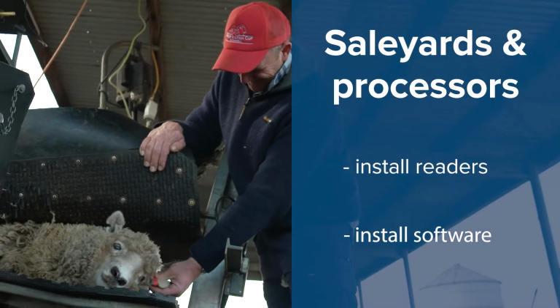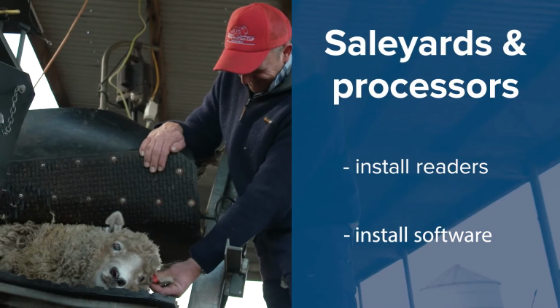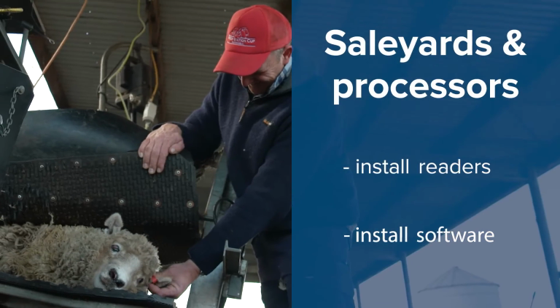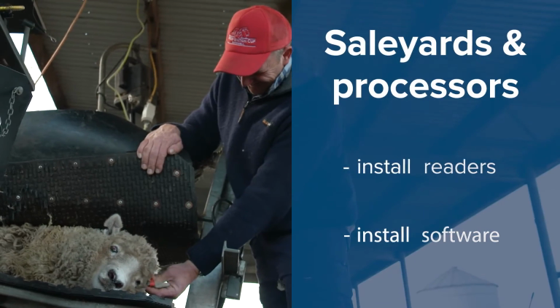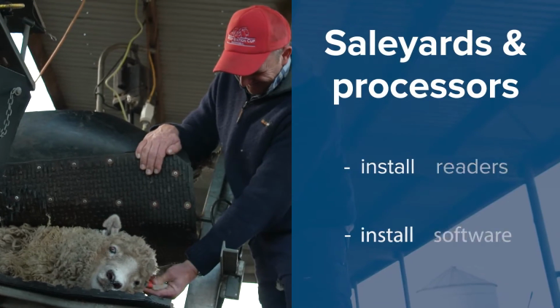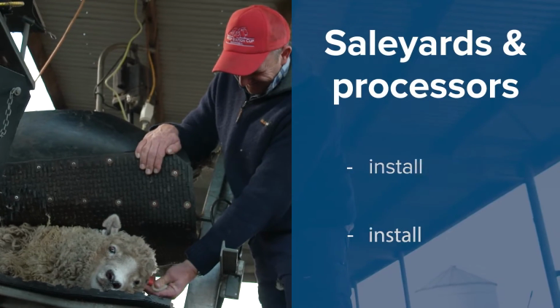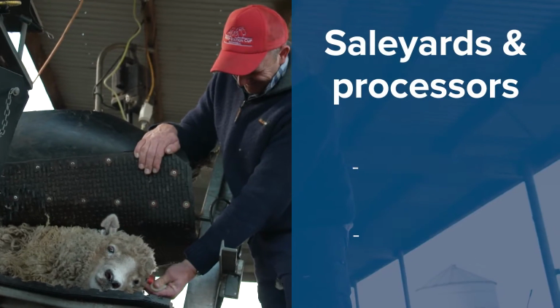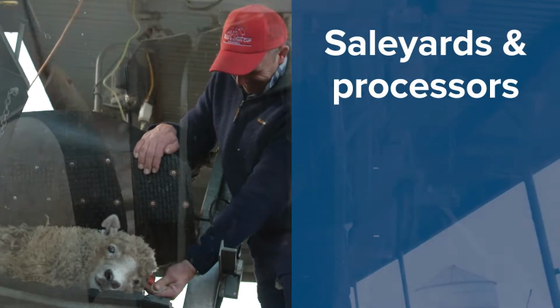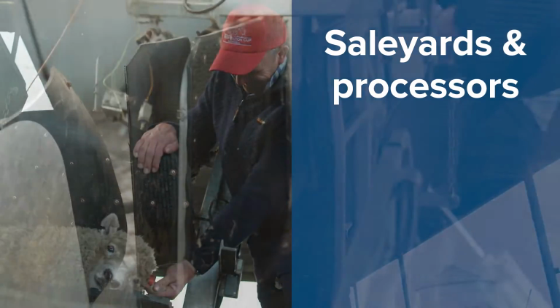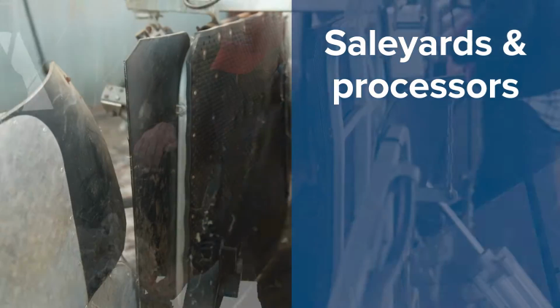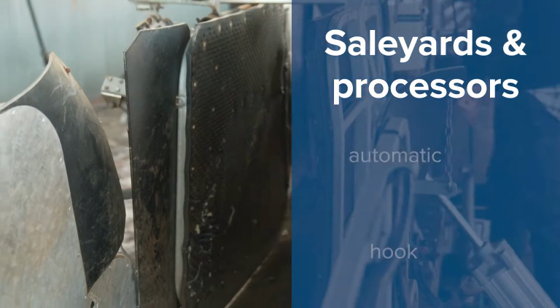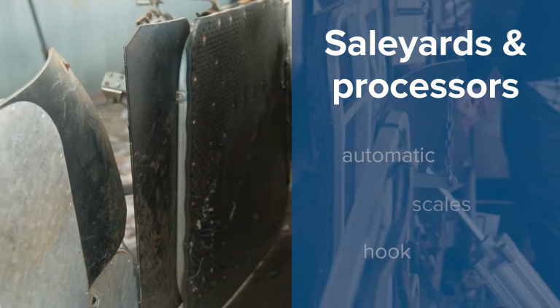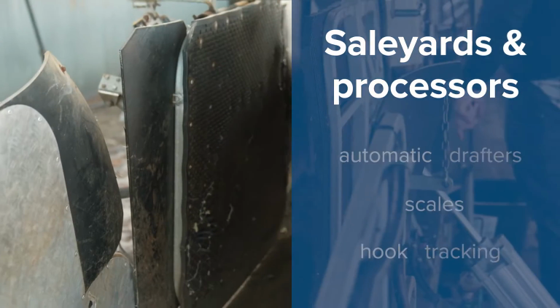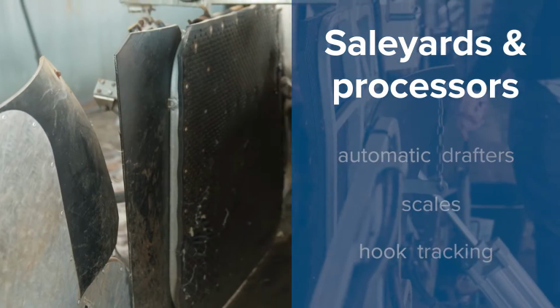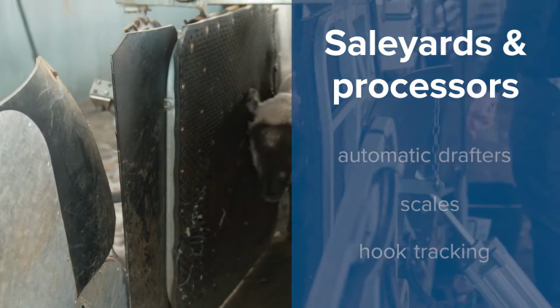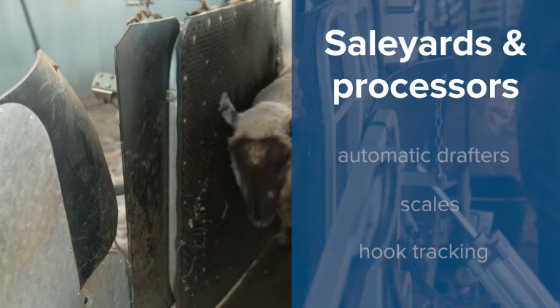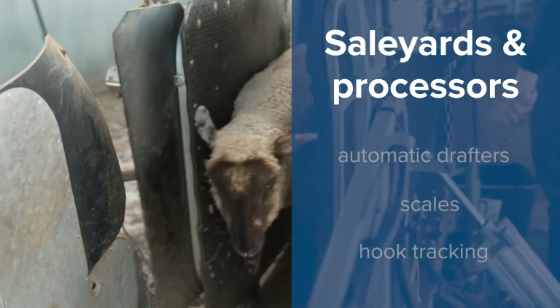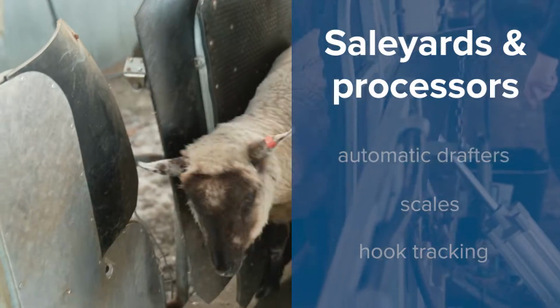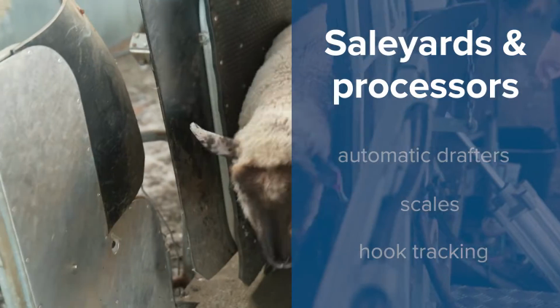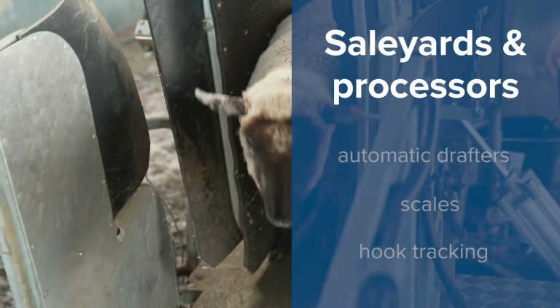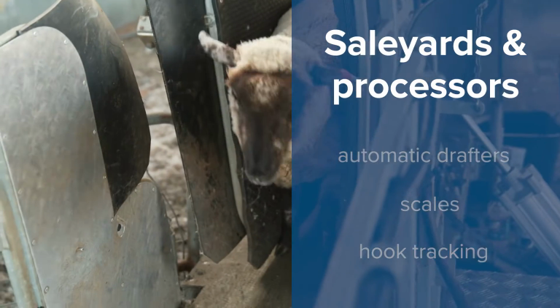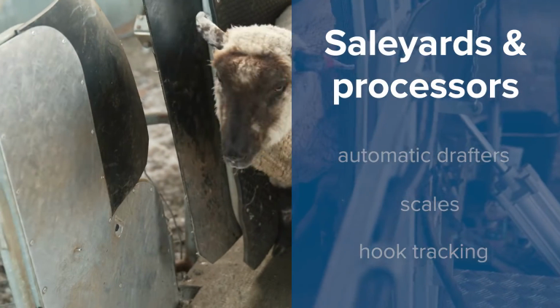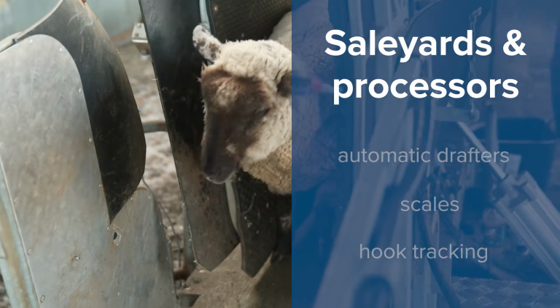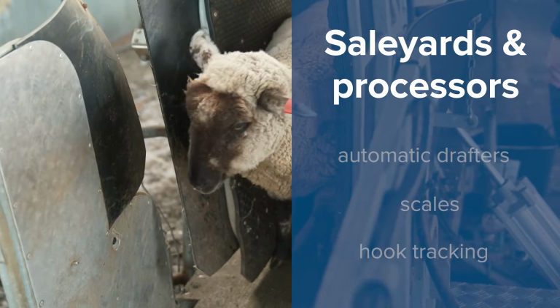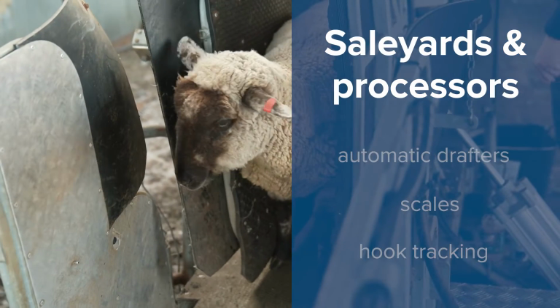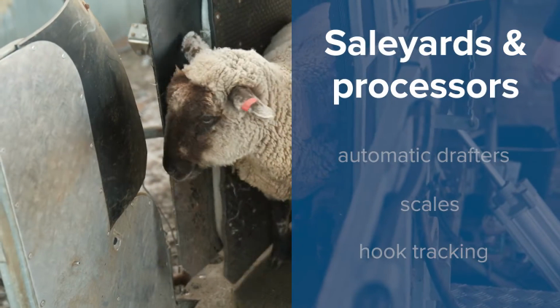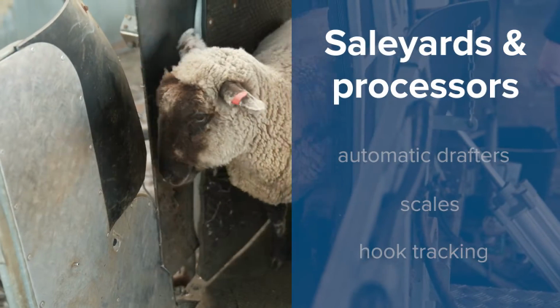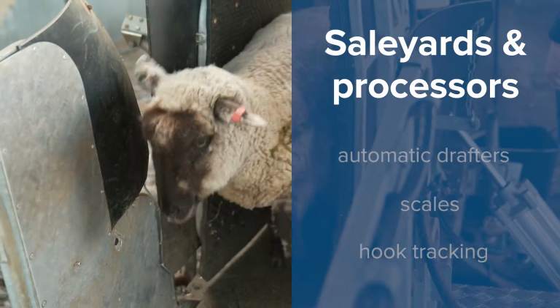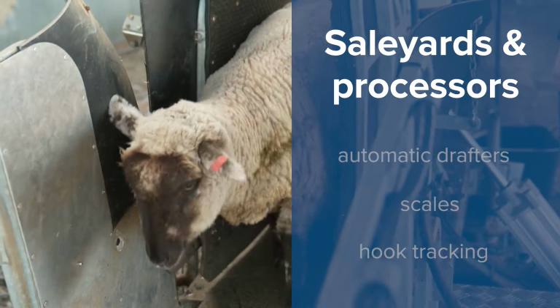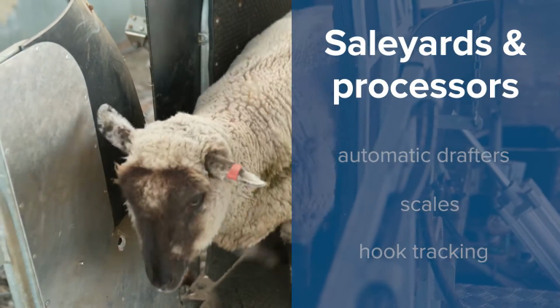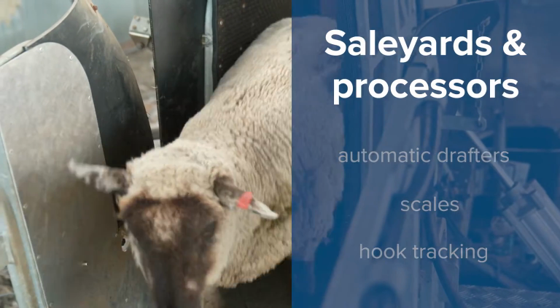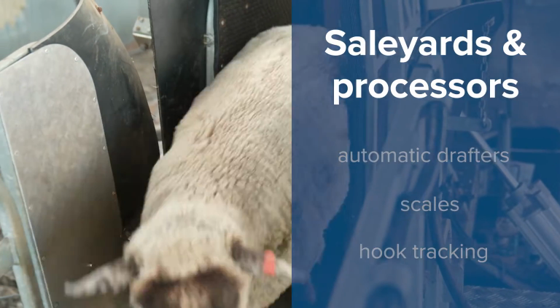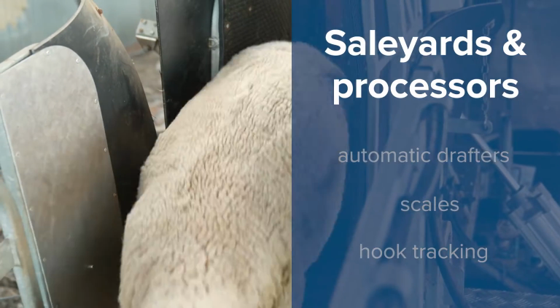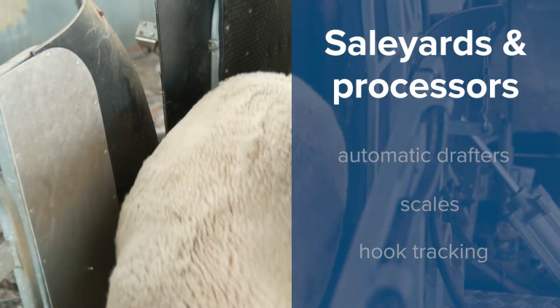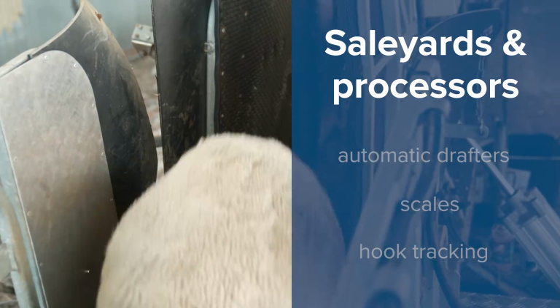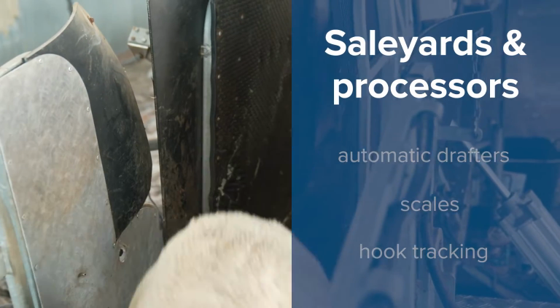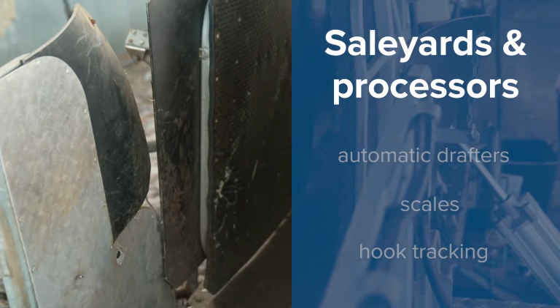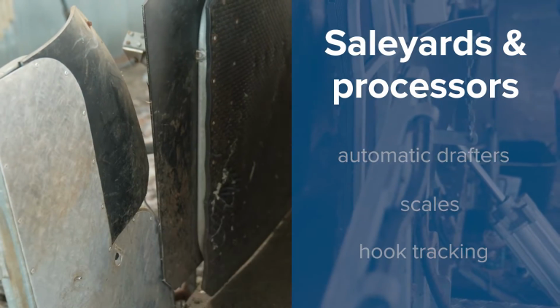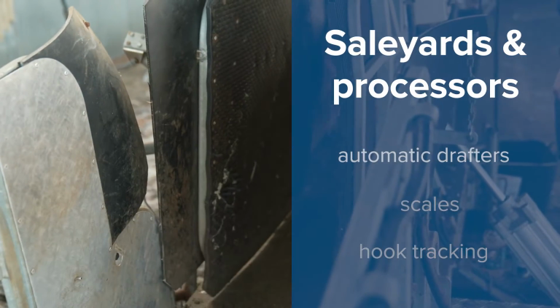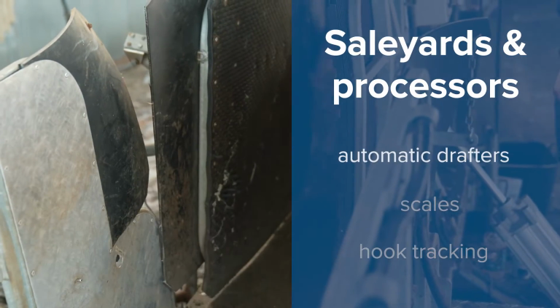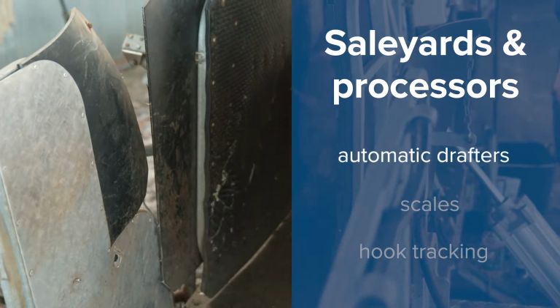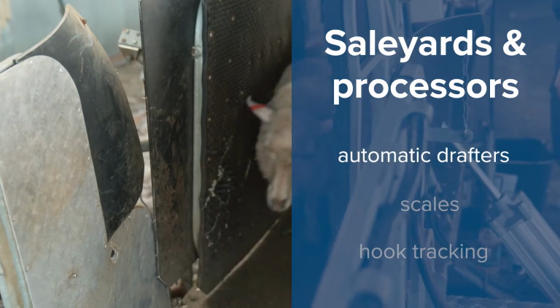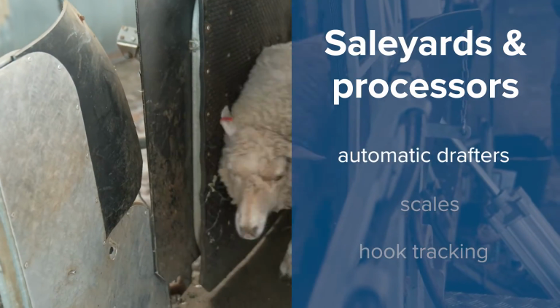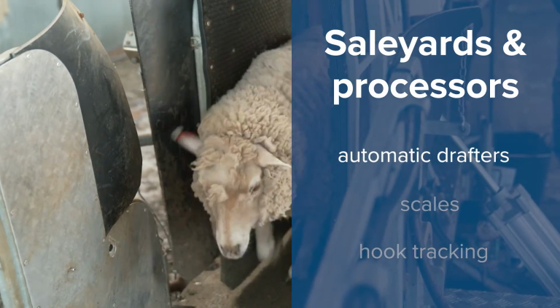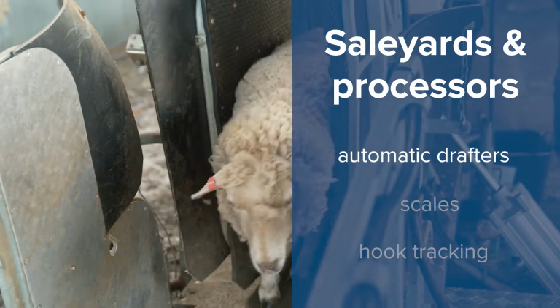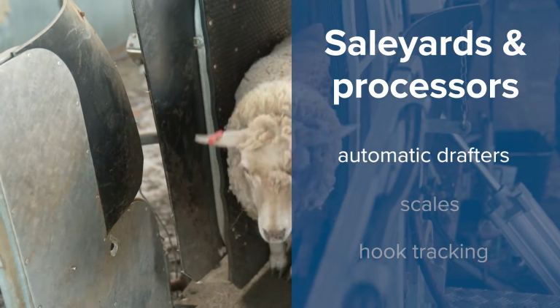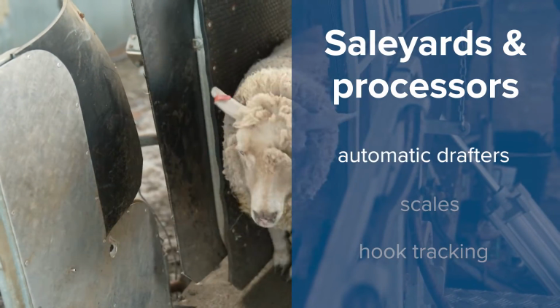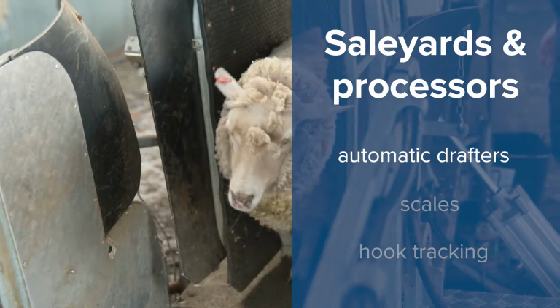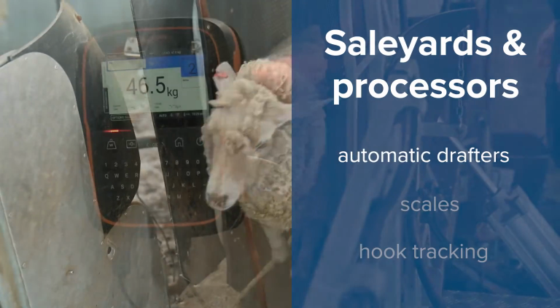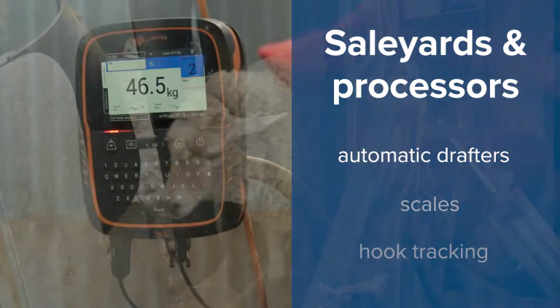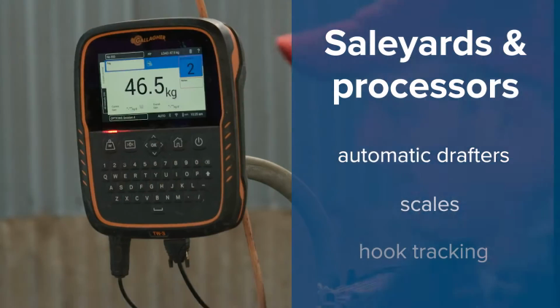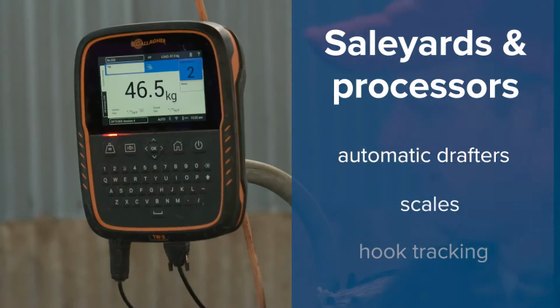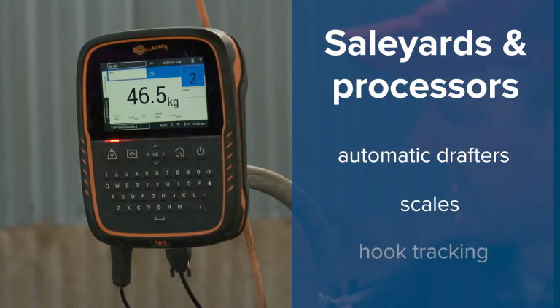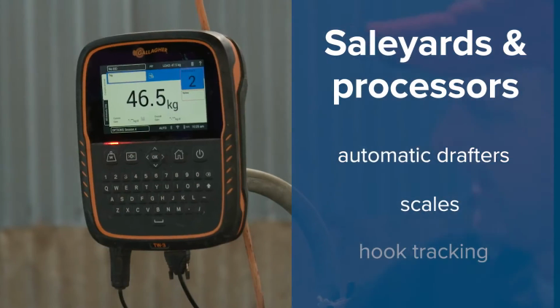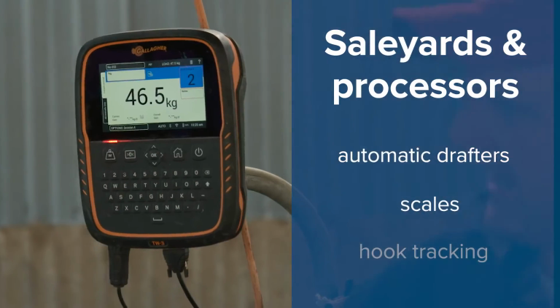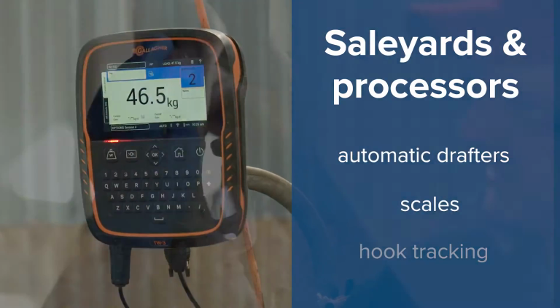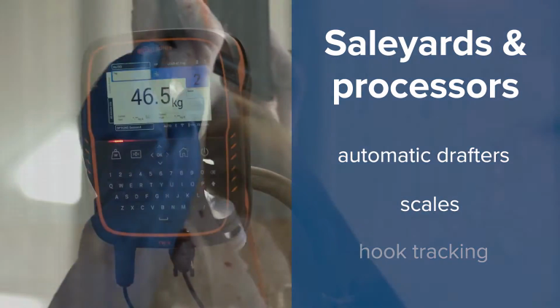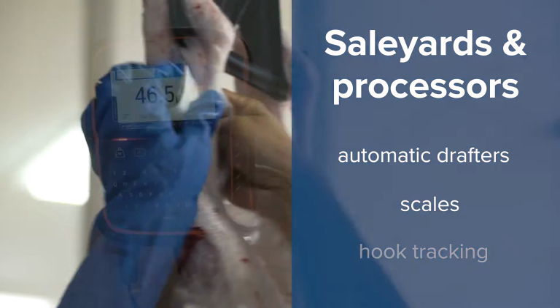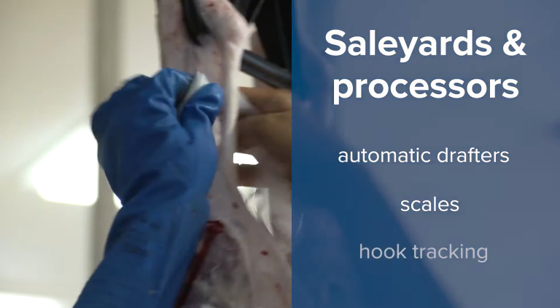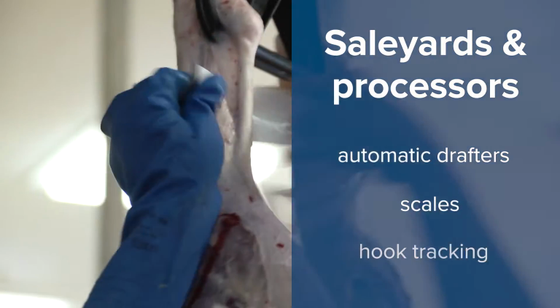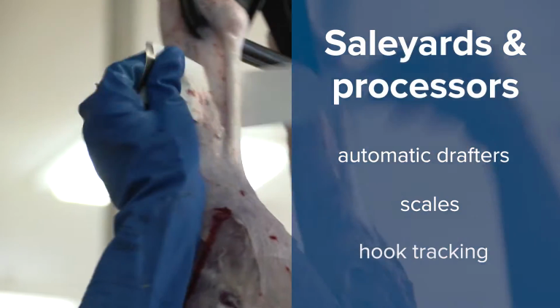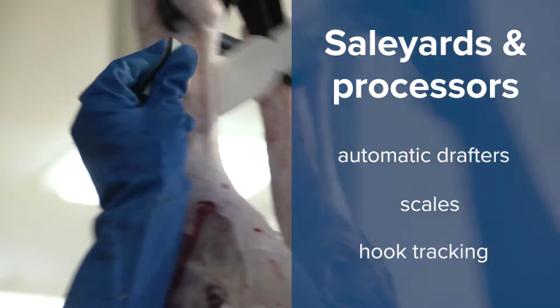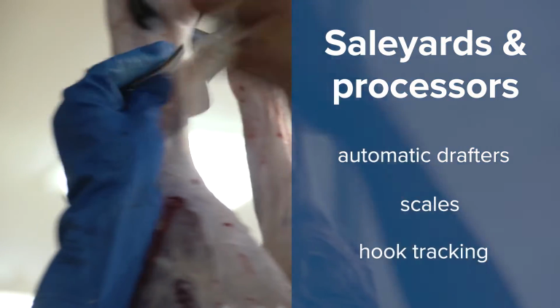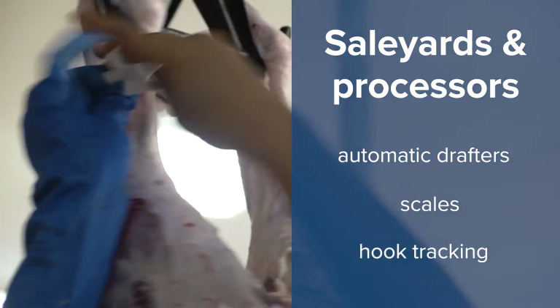Other optional equipment that can be used with the EID readers and software include automatic drafters, scales and hook tracking.